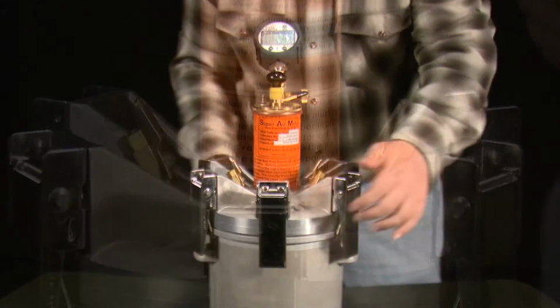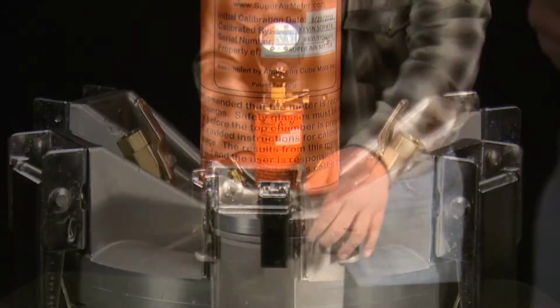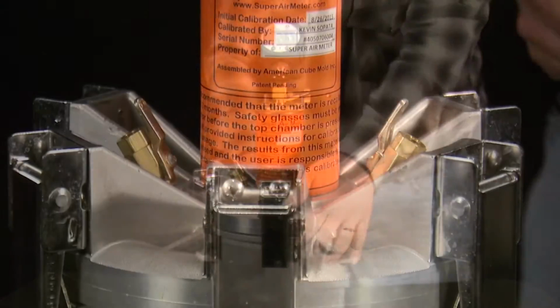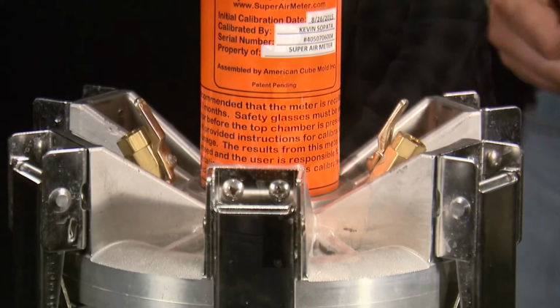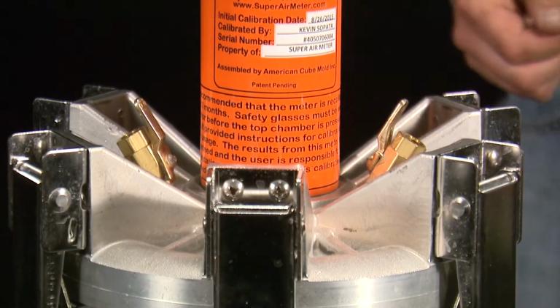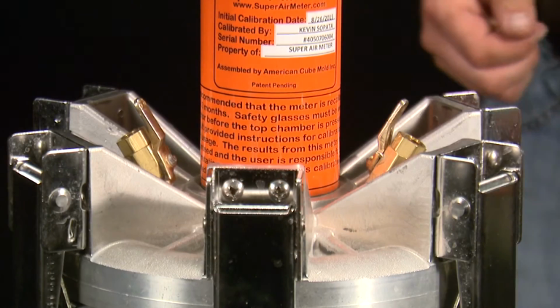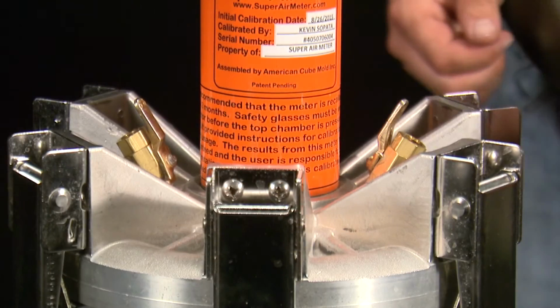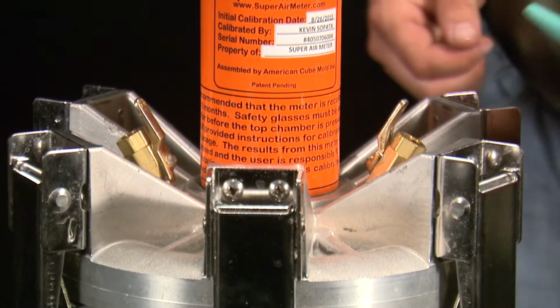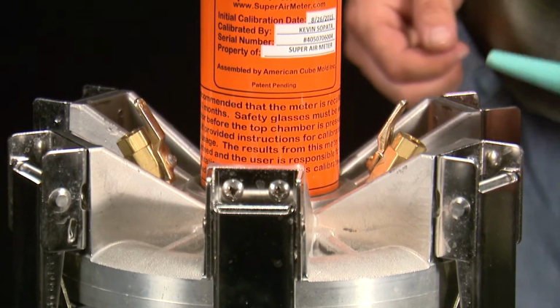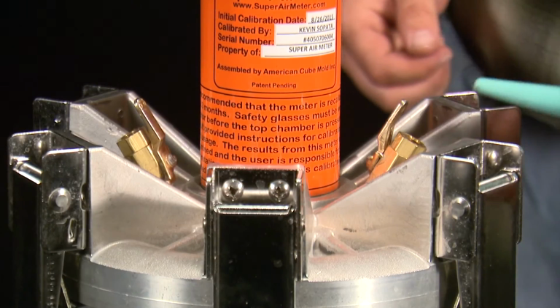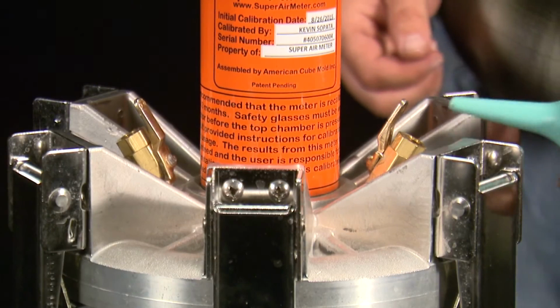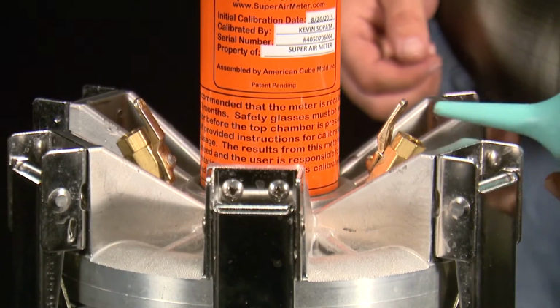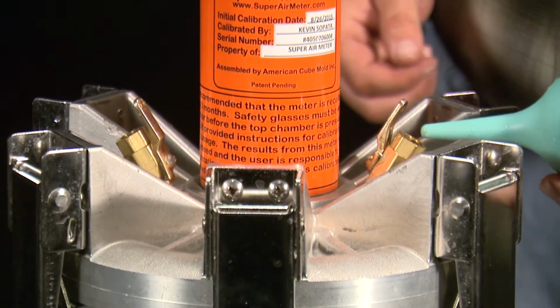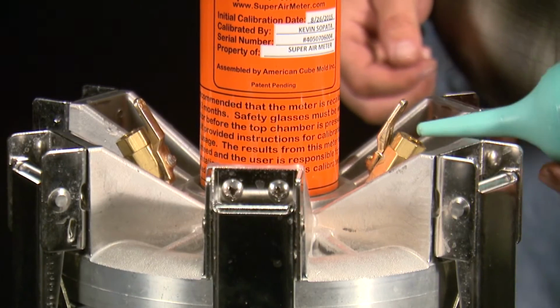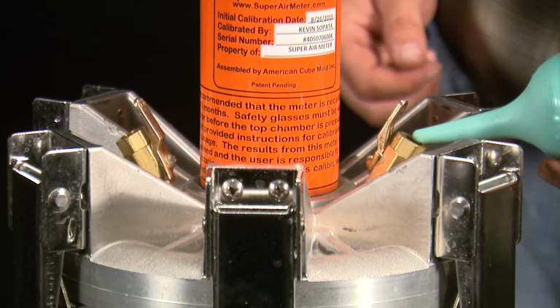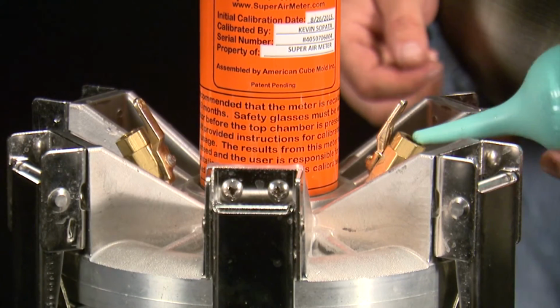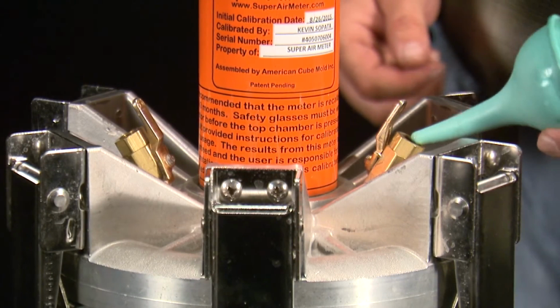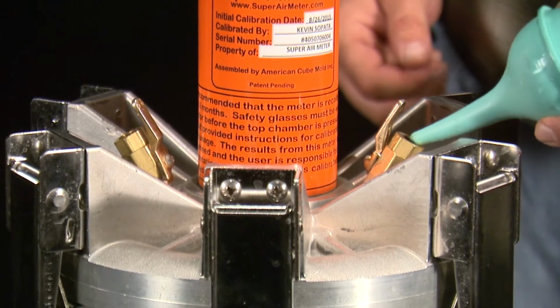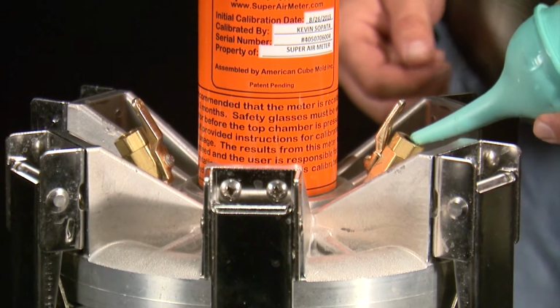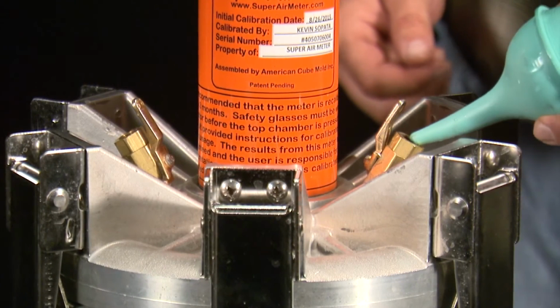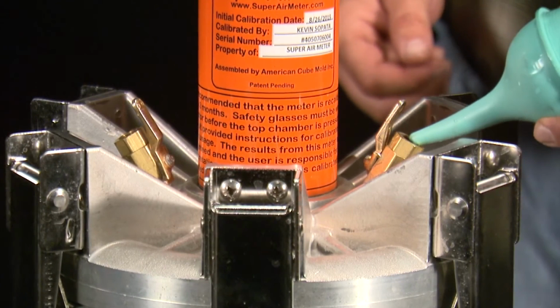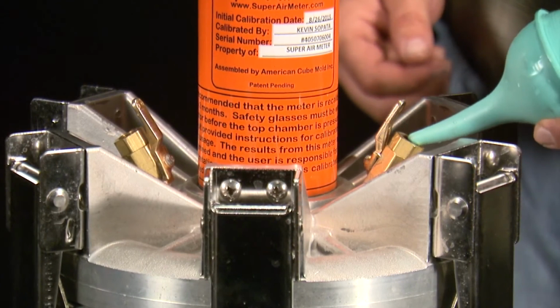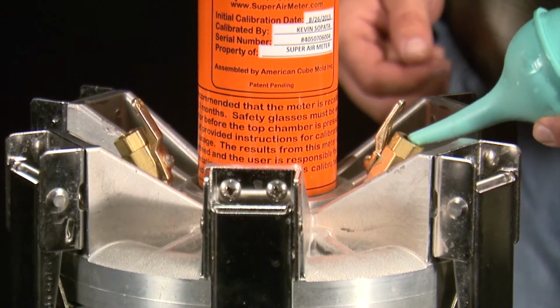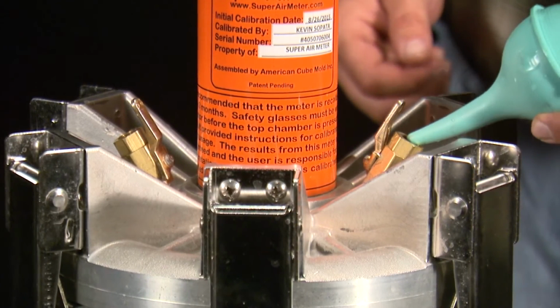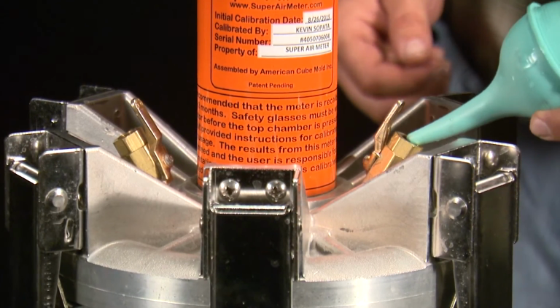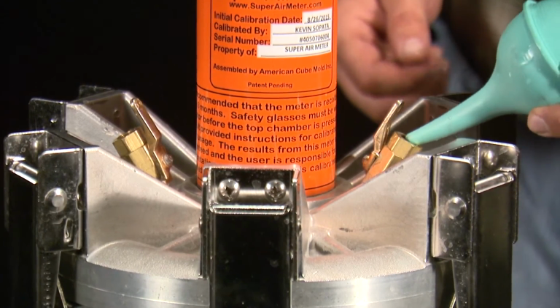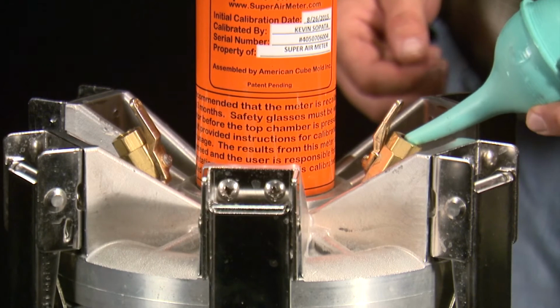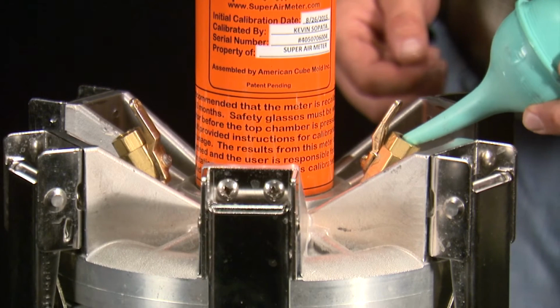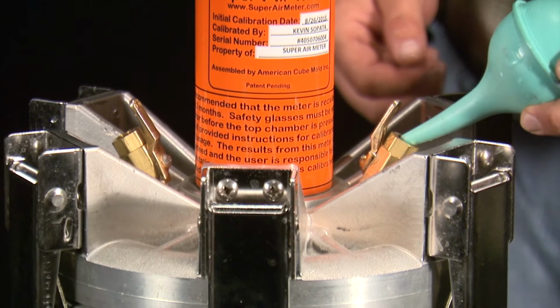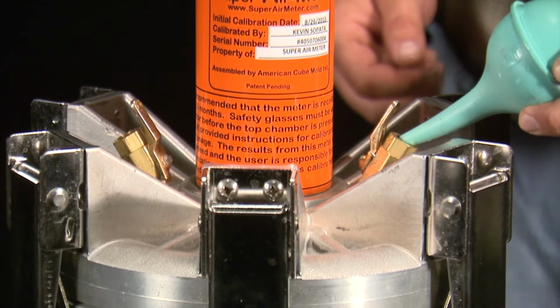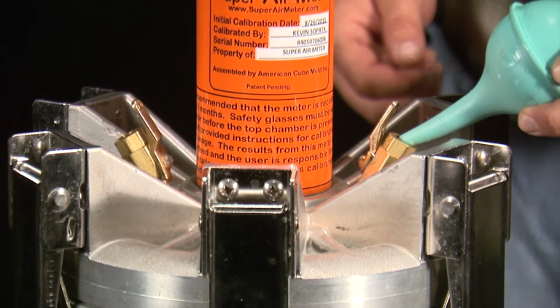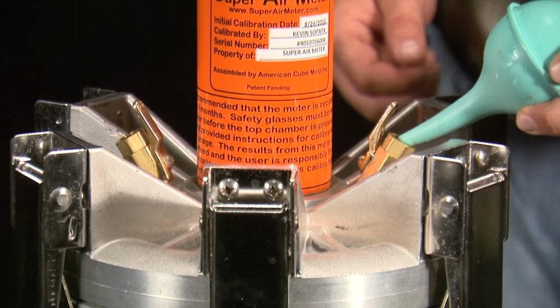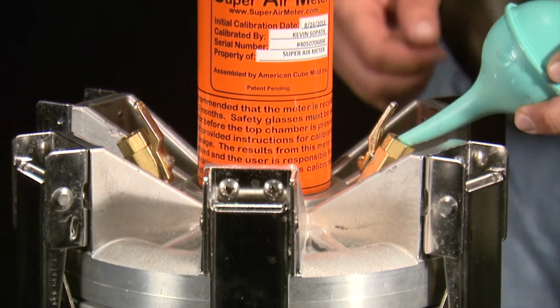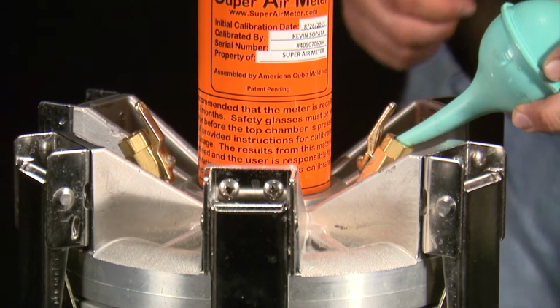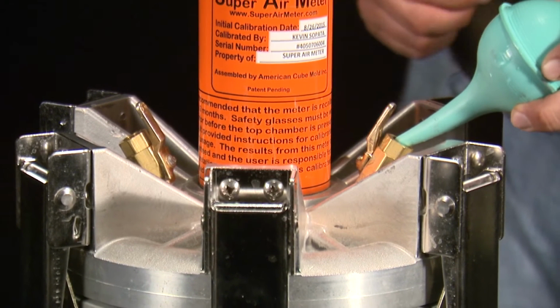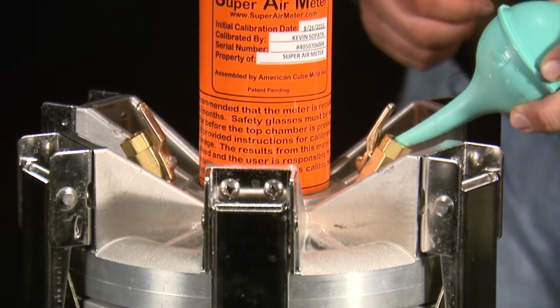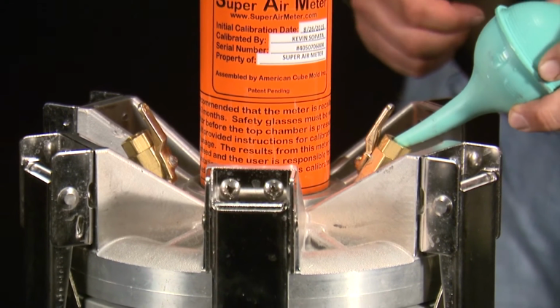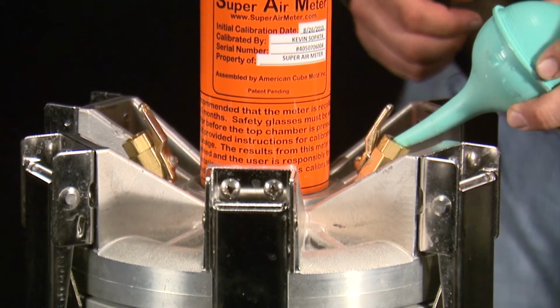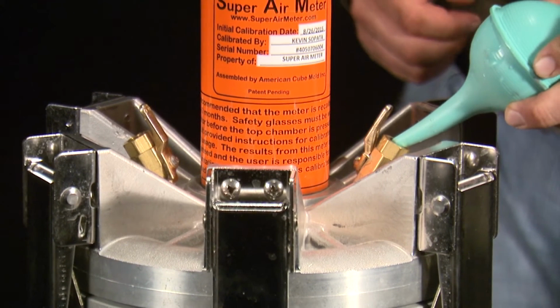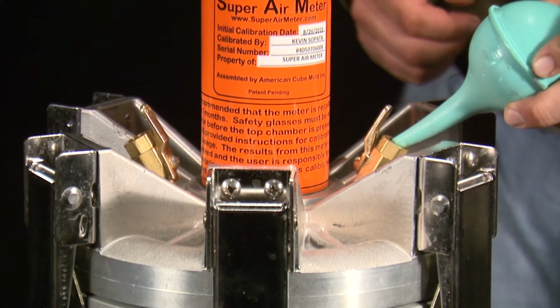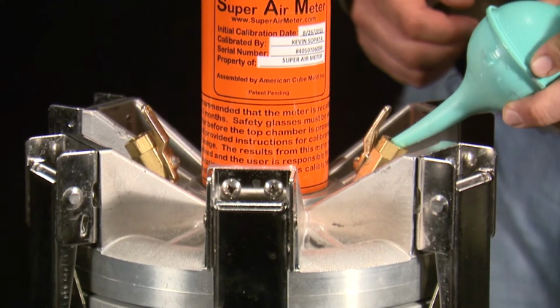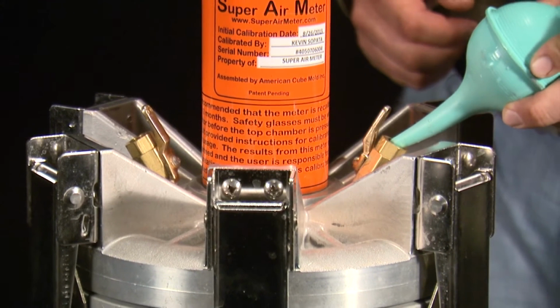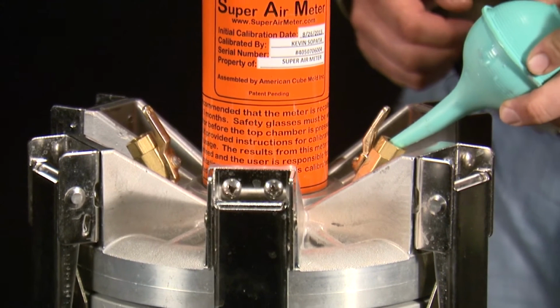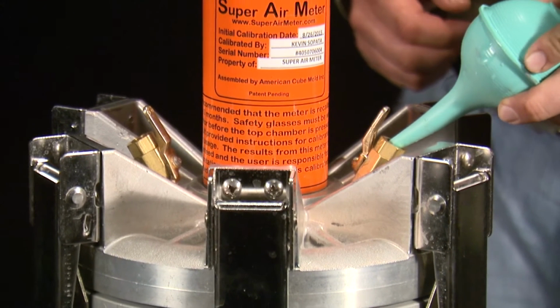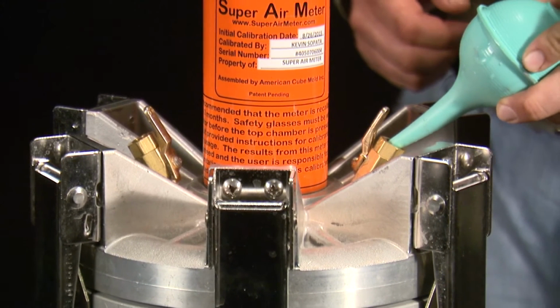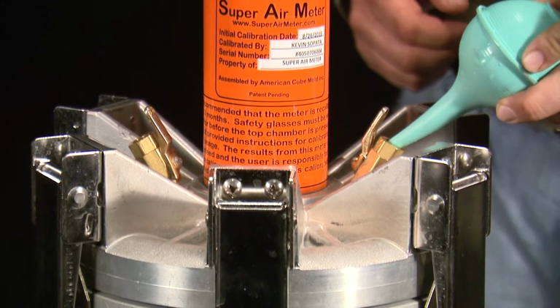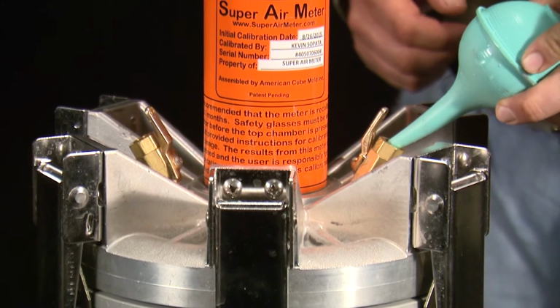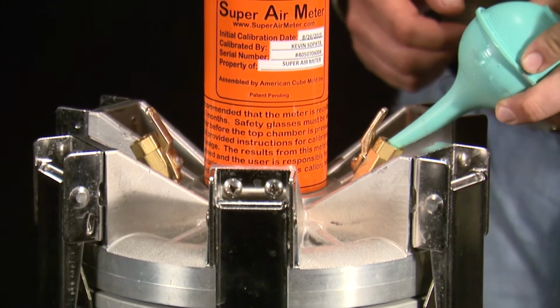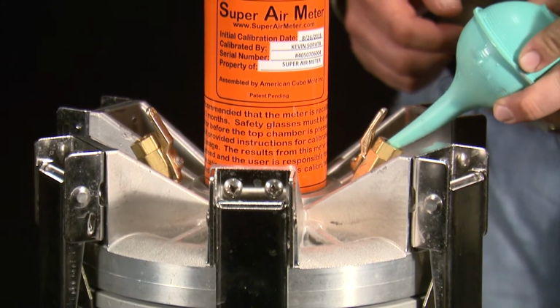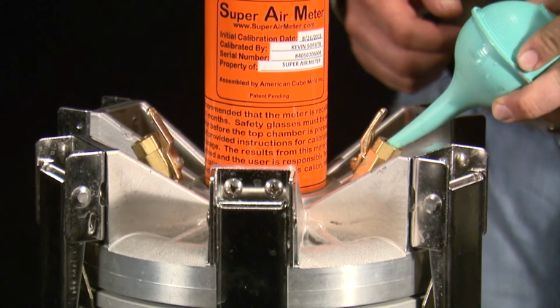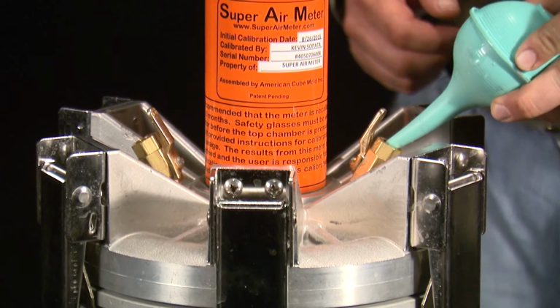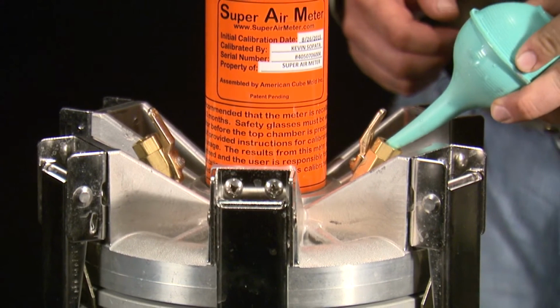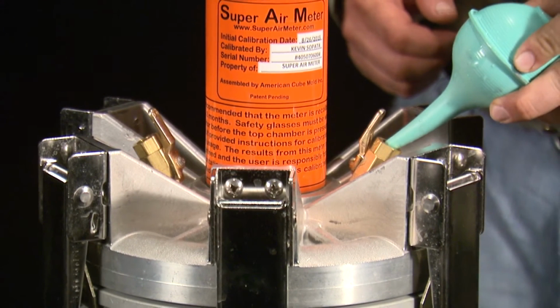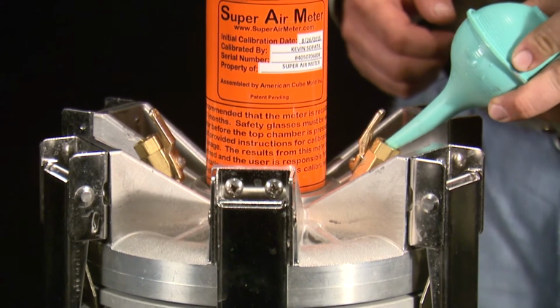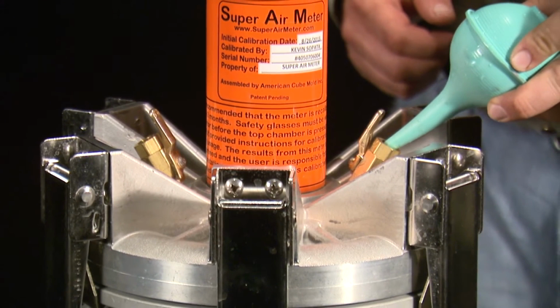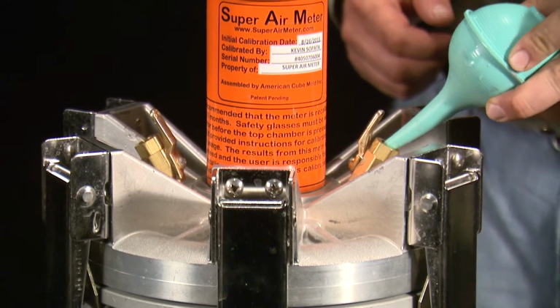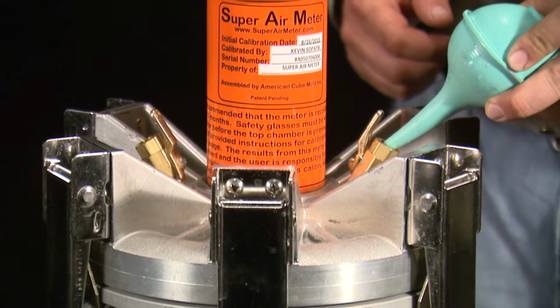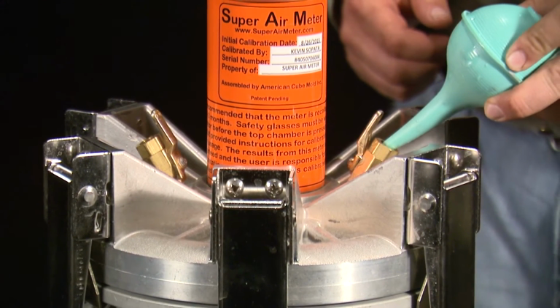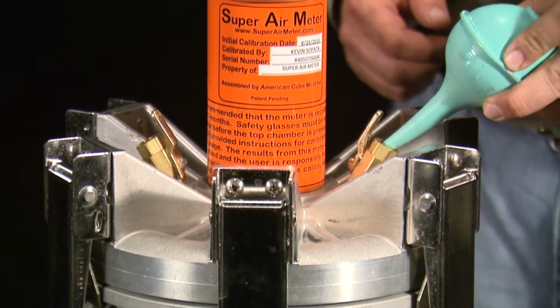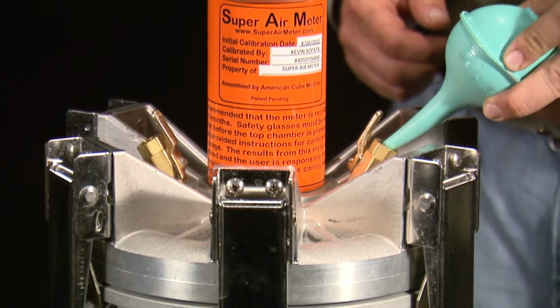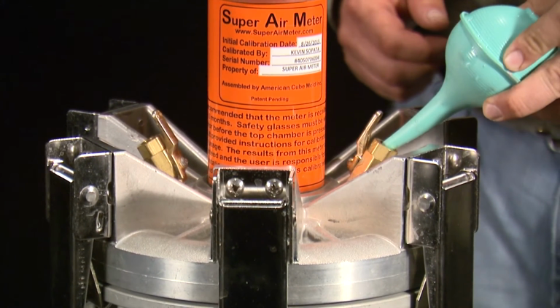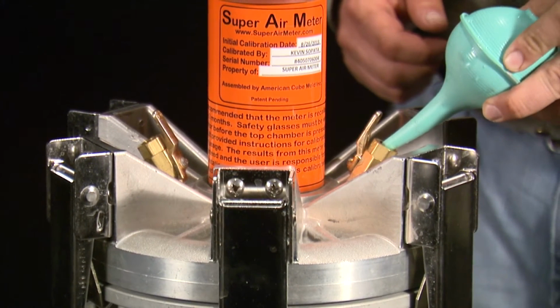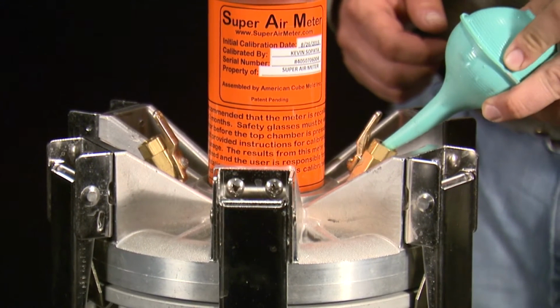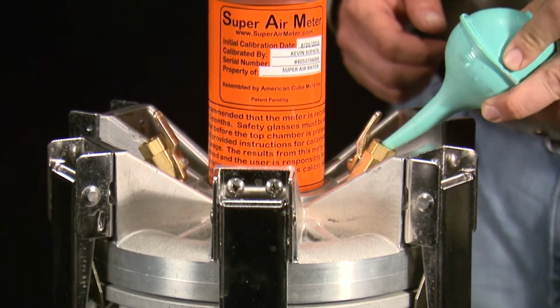Purge the bottom chamber of air using the petcock valves and filling bolt. Be sure to tilt the meter to get the last few bubbles out.